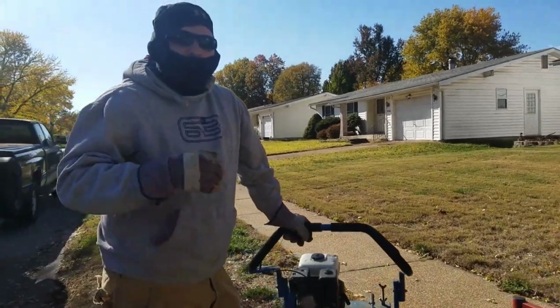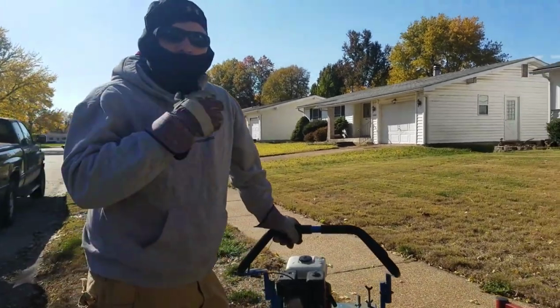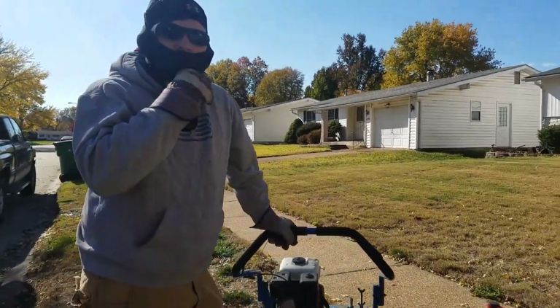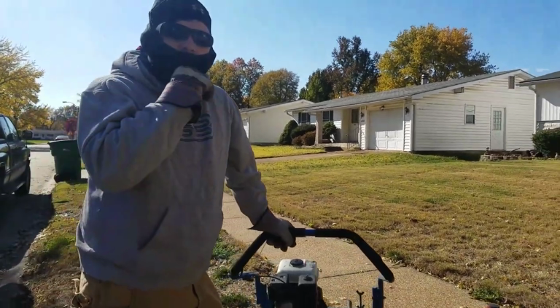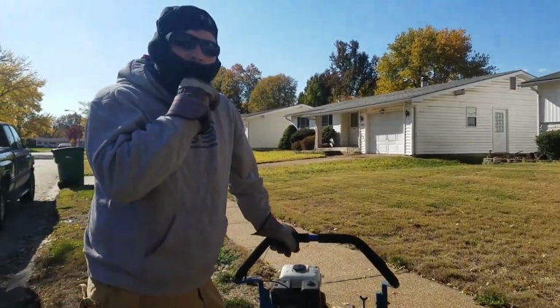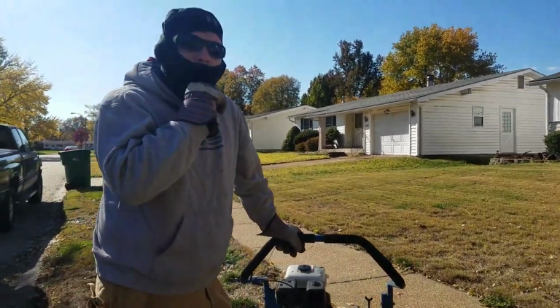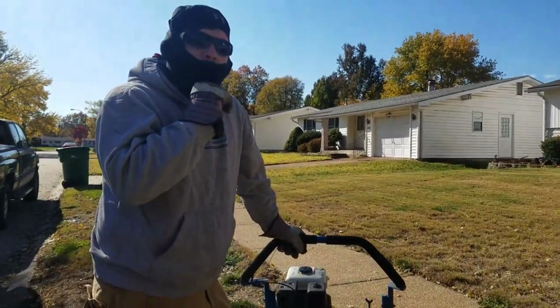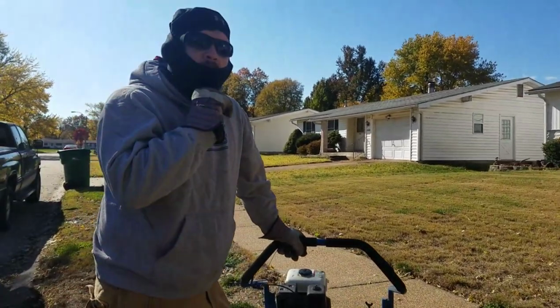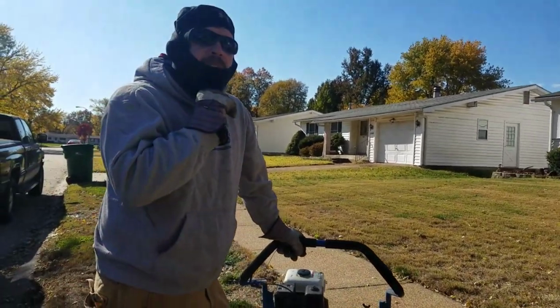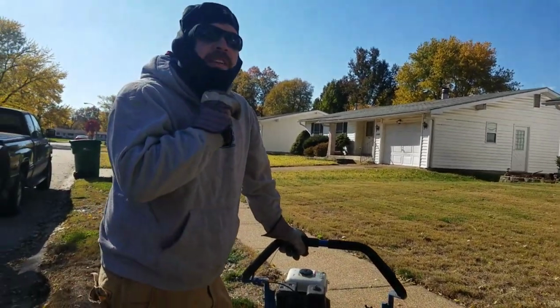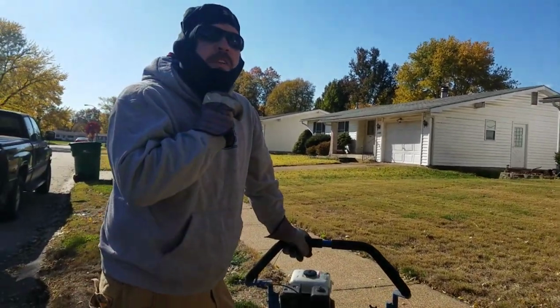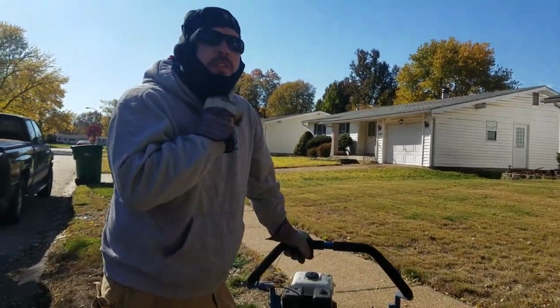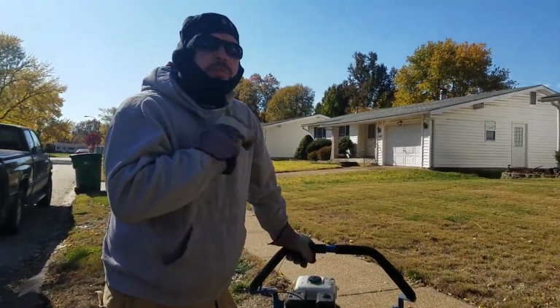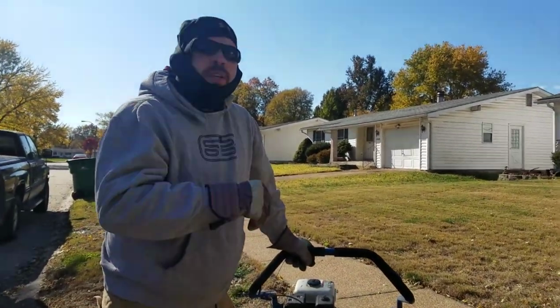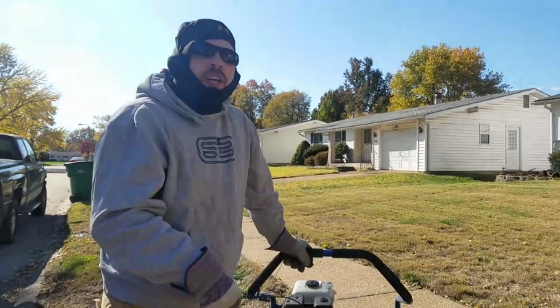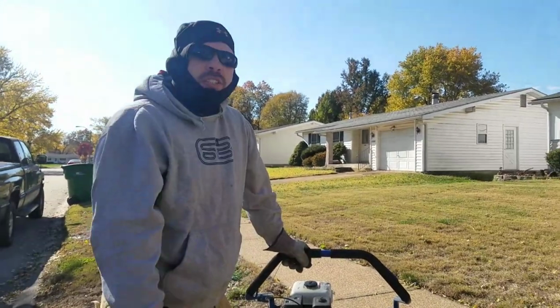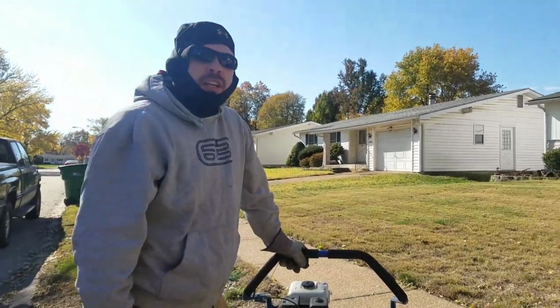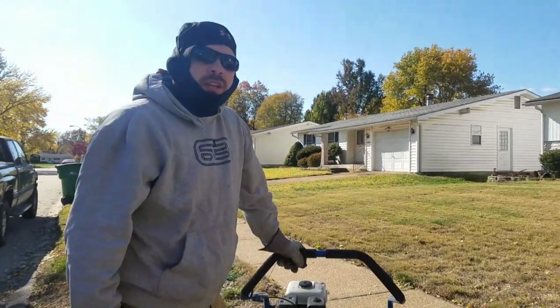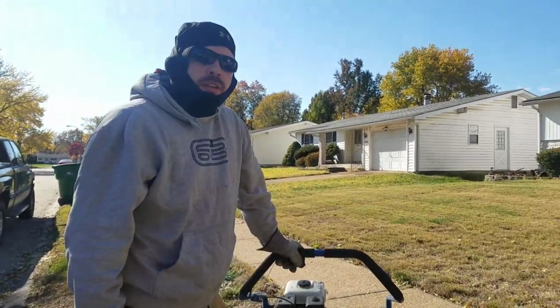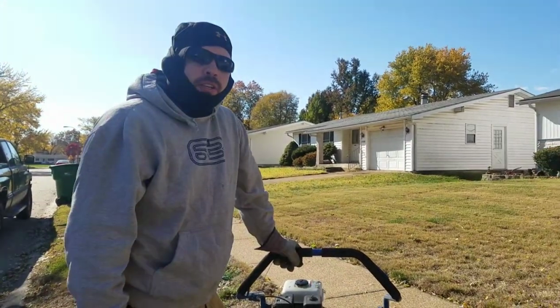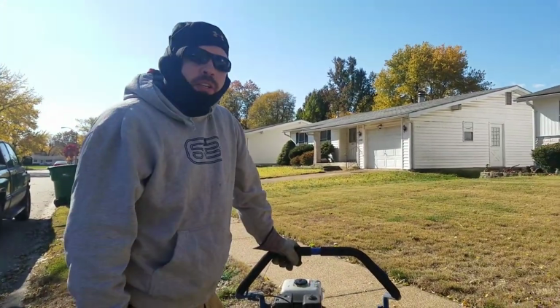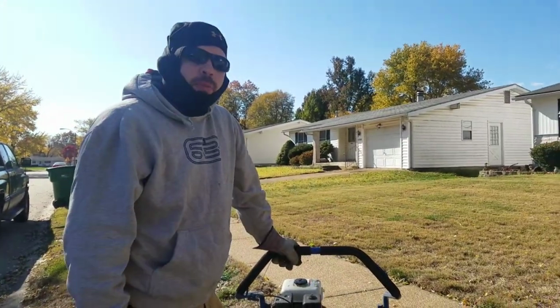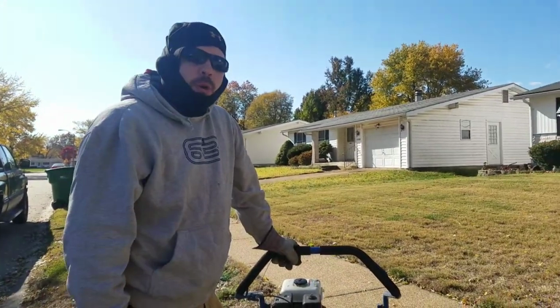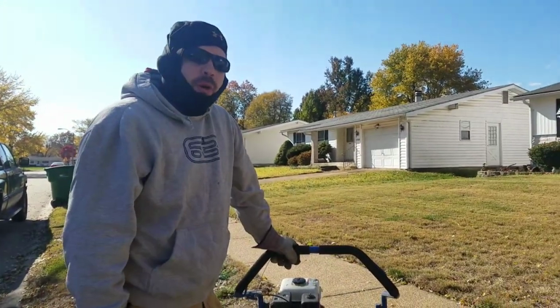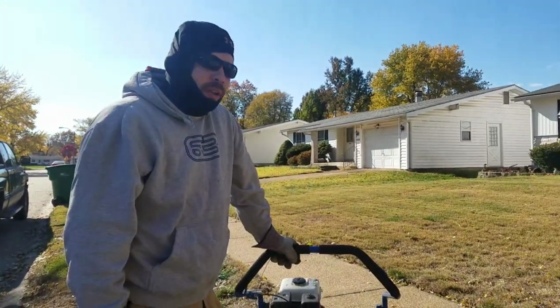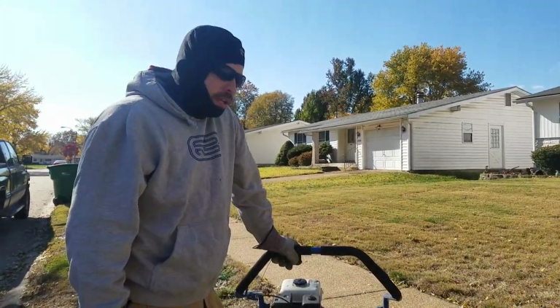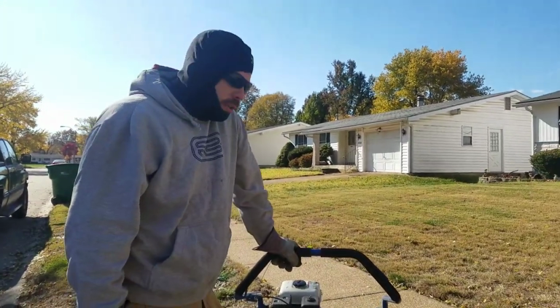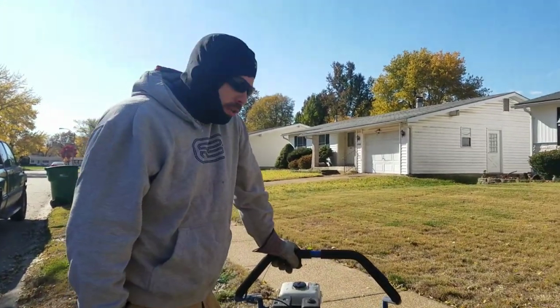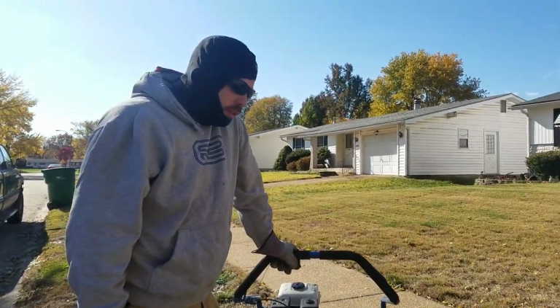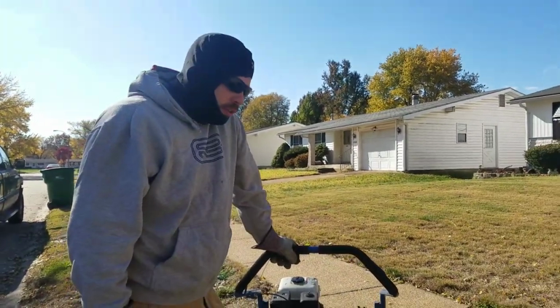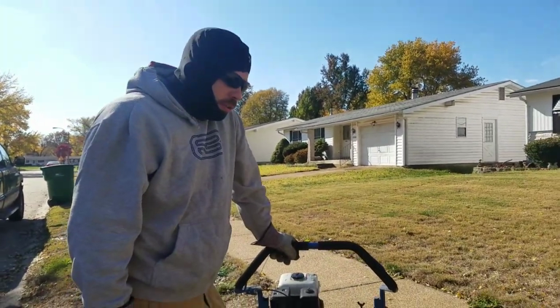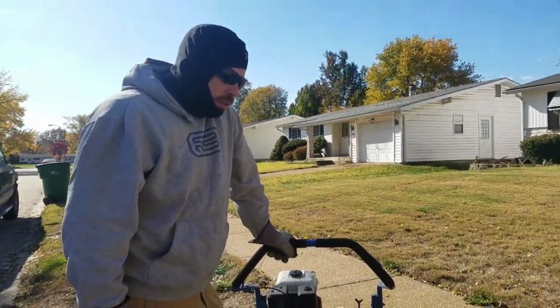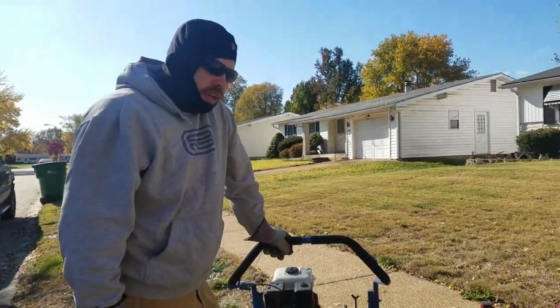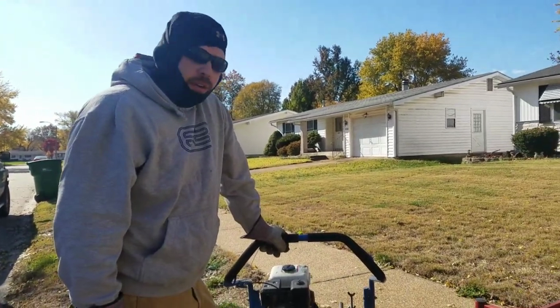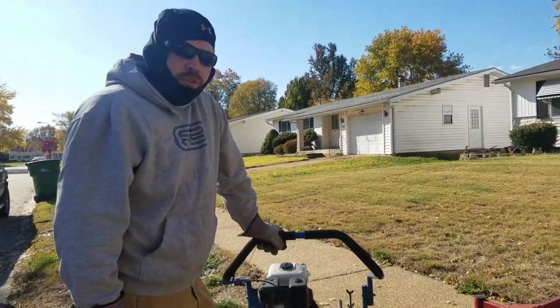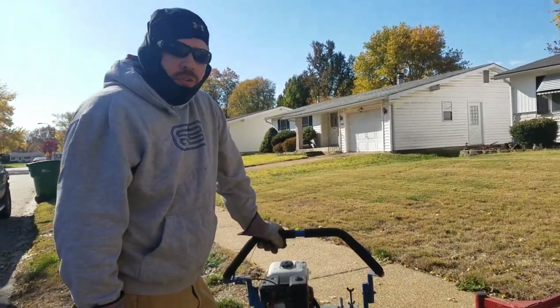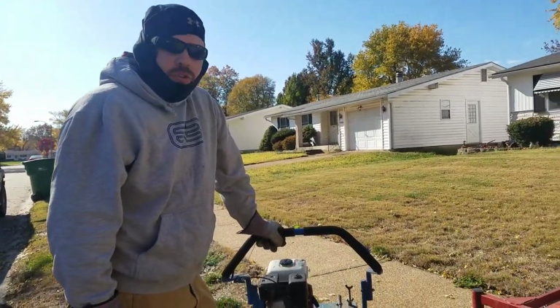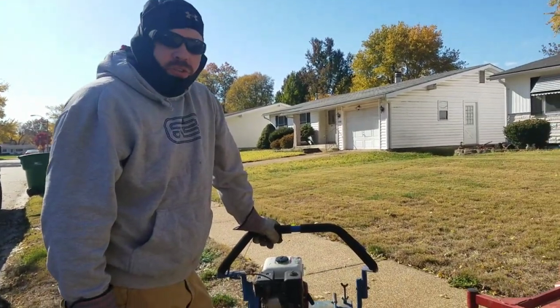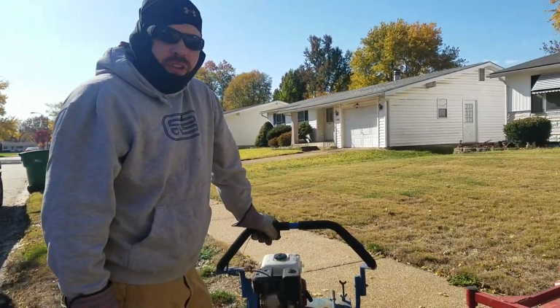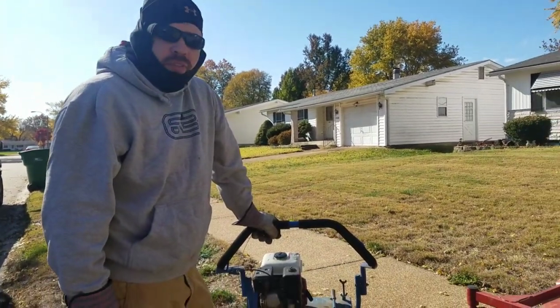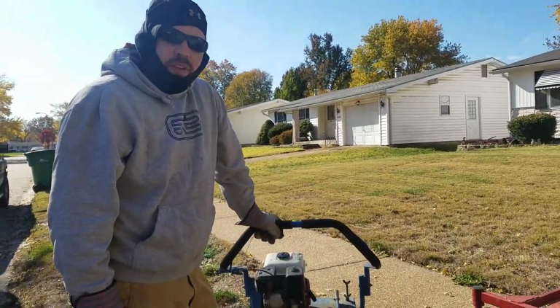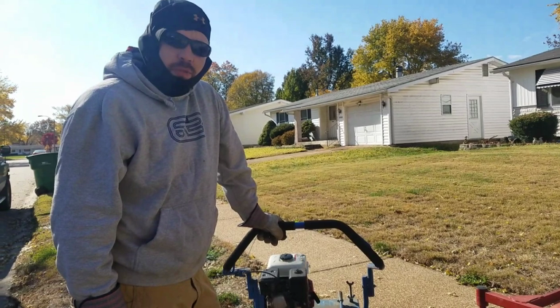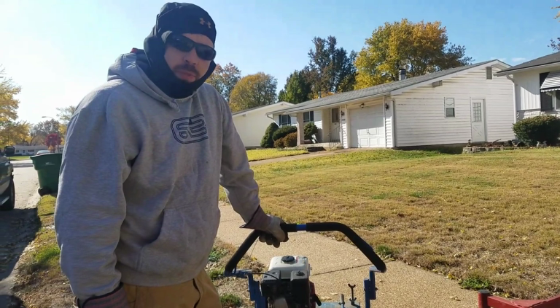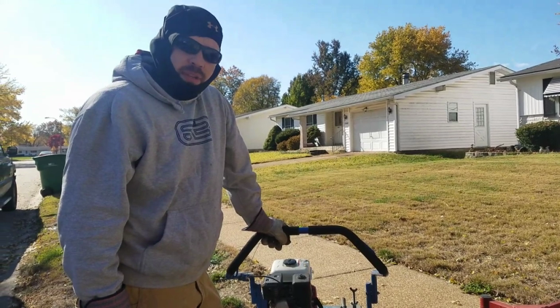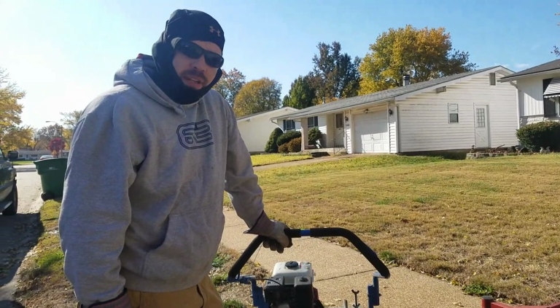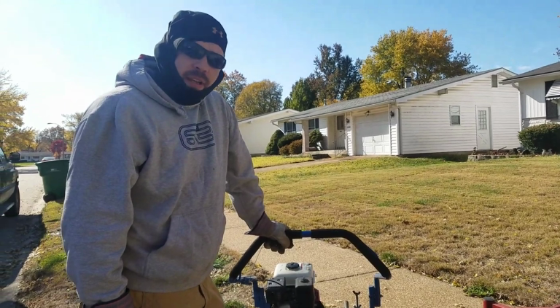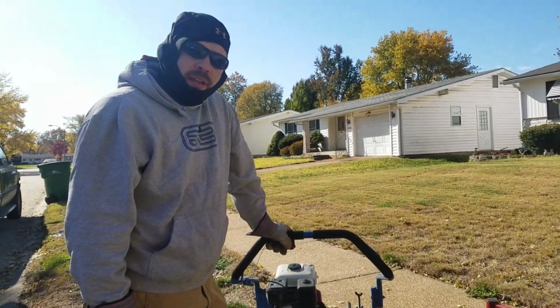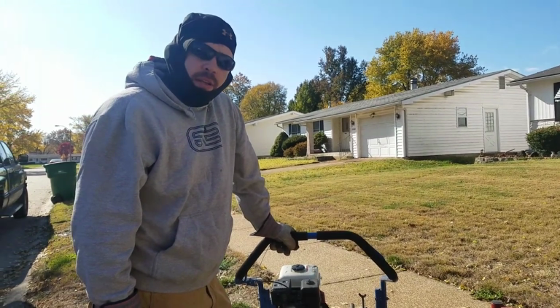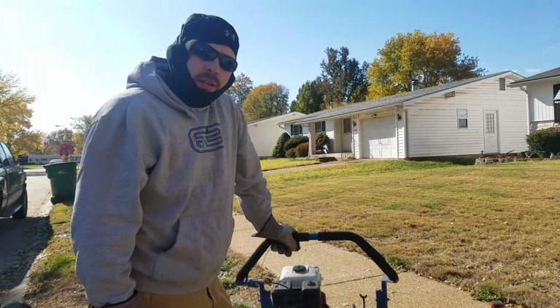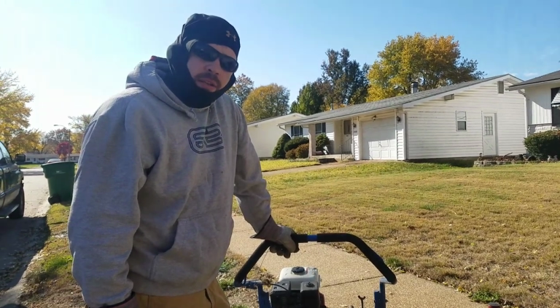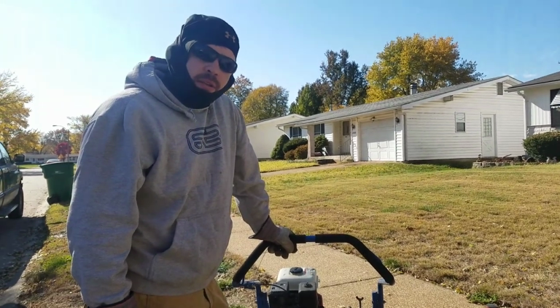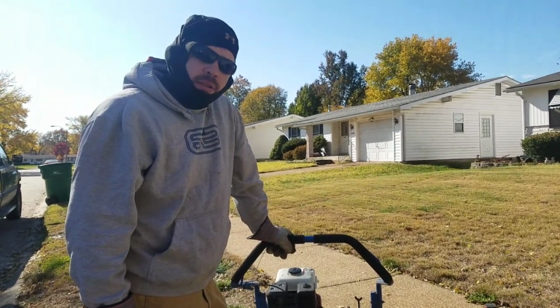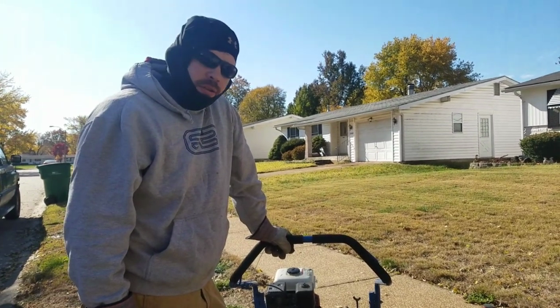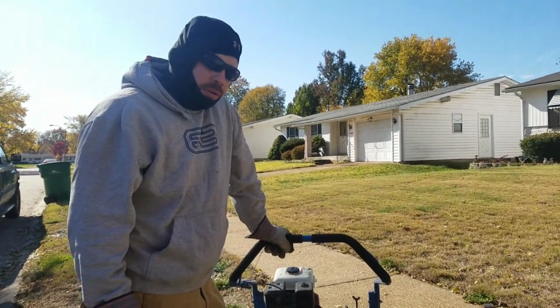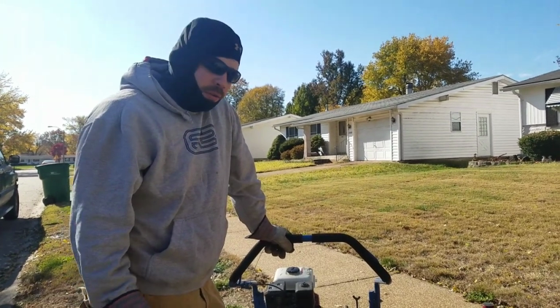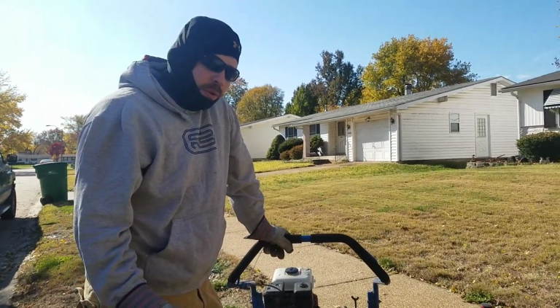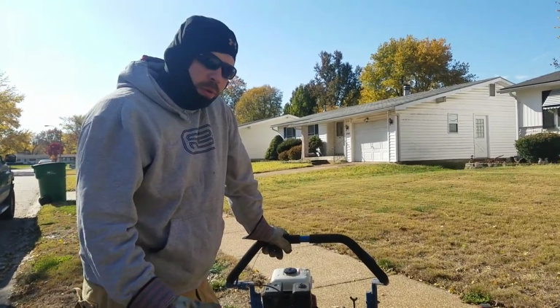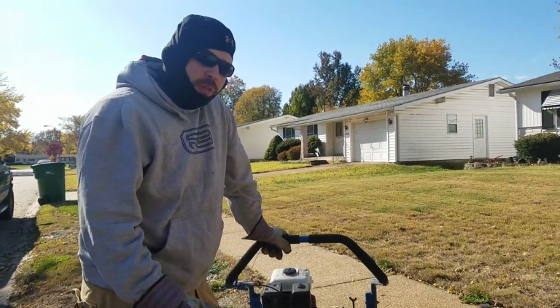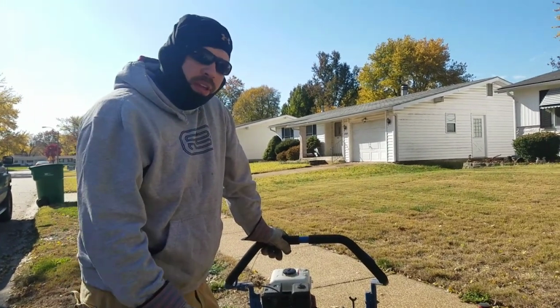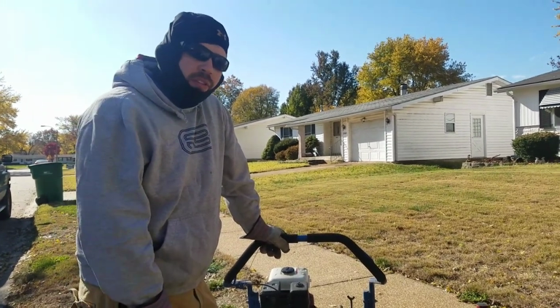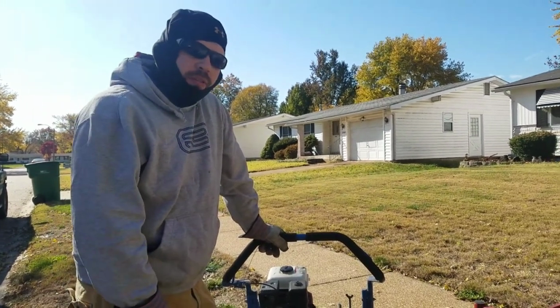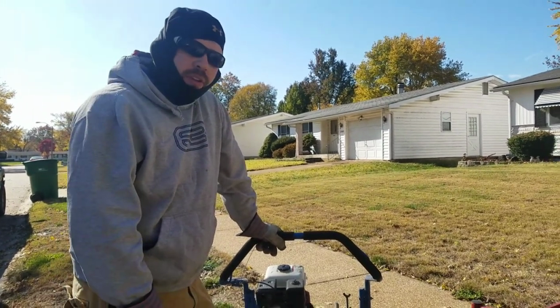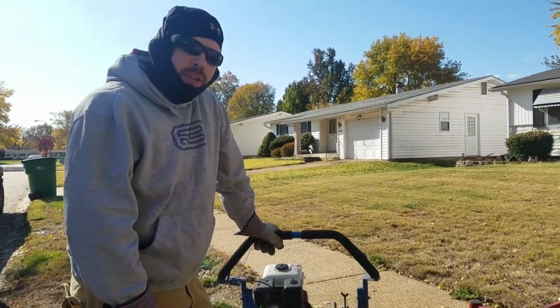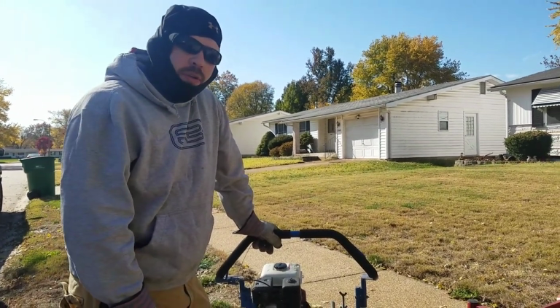Hey everybody, it's me RJ, your boy. I don't usually do these kind of videos but today I'm doing a thatching video.